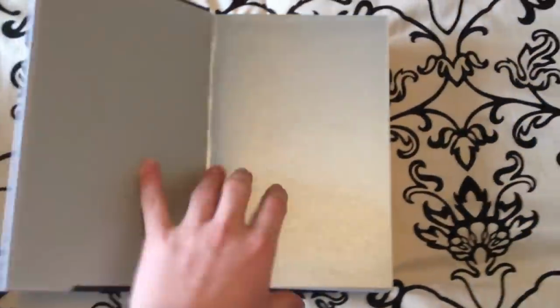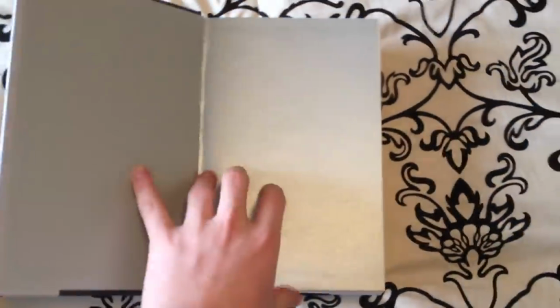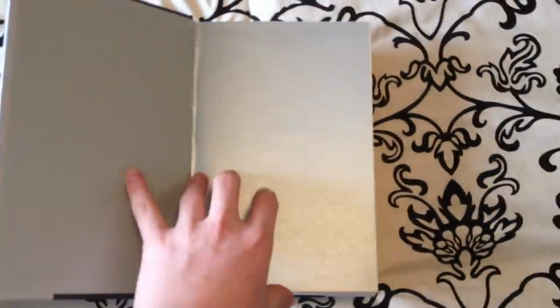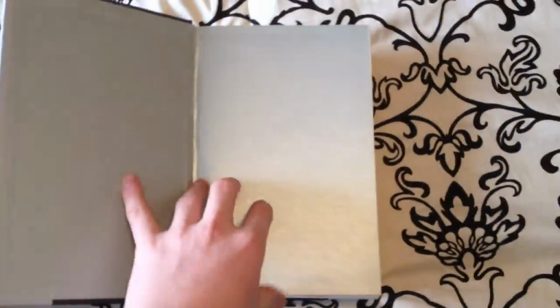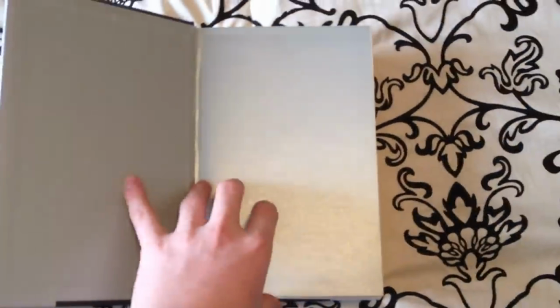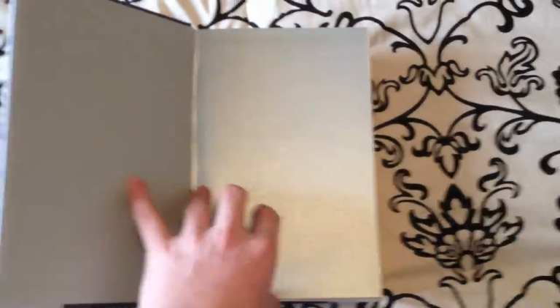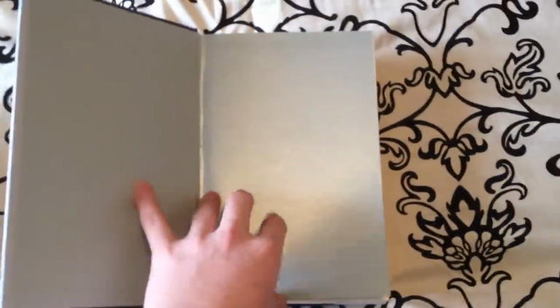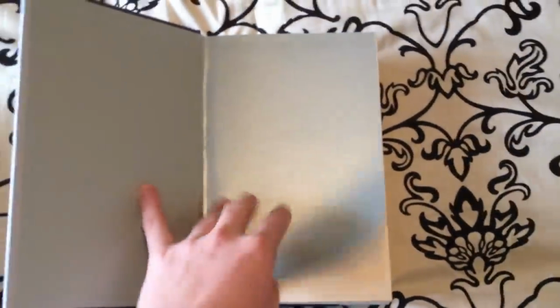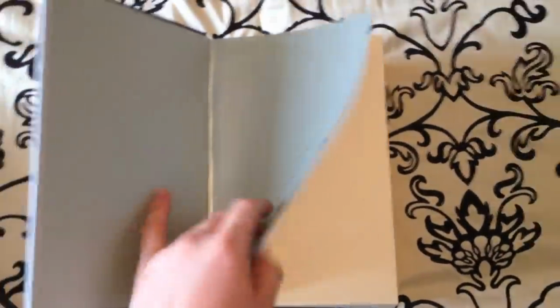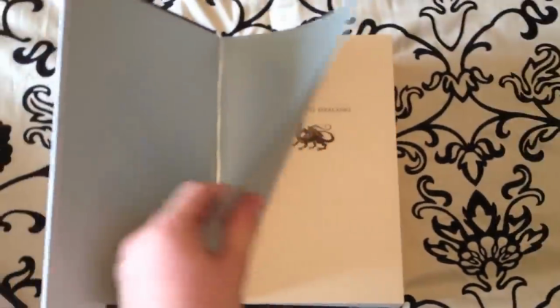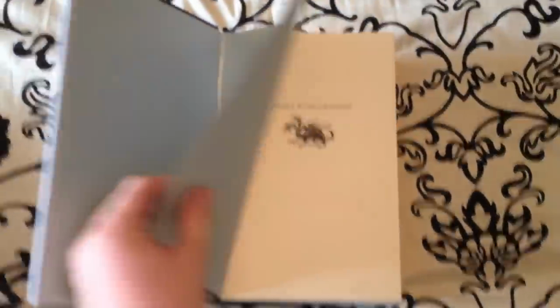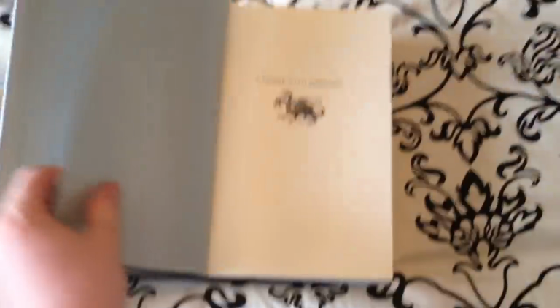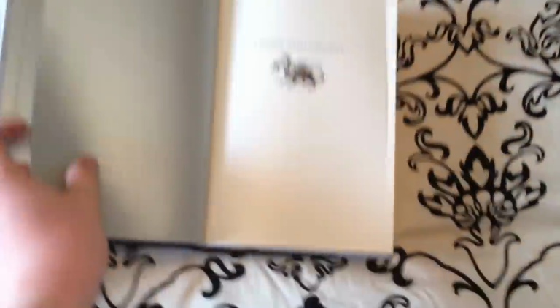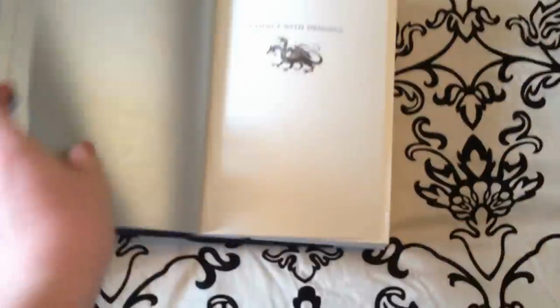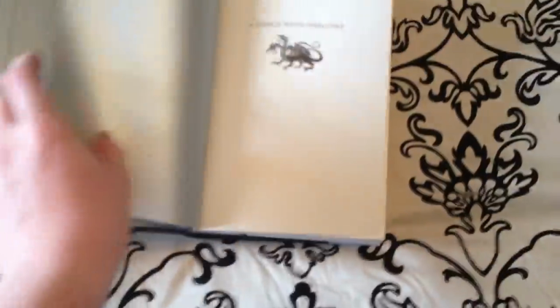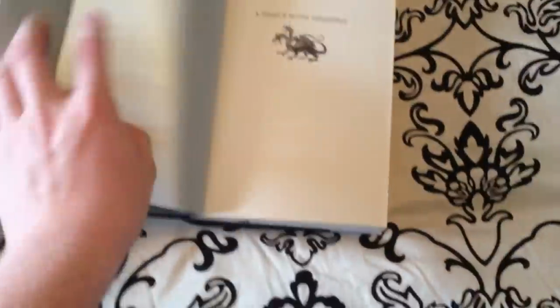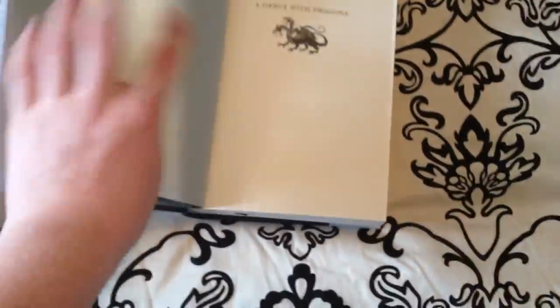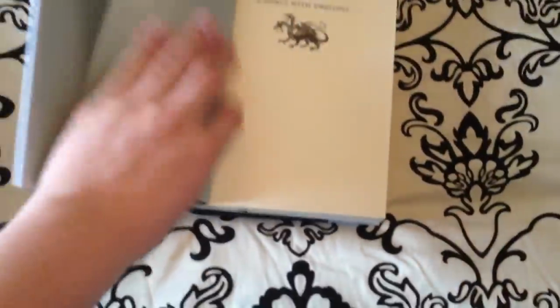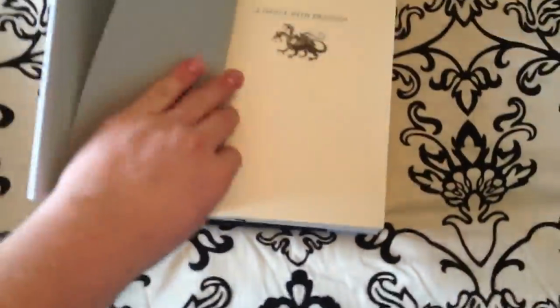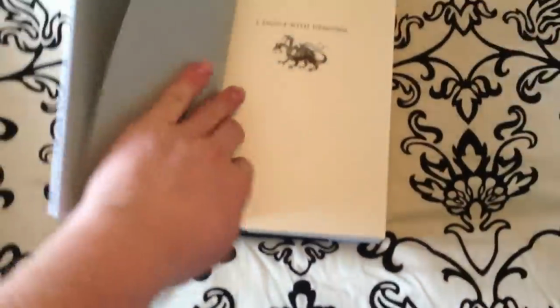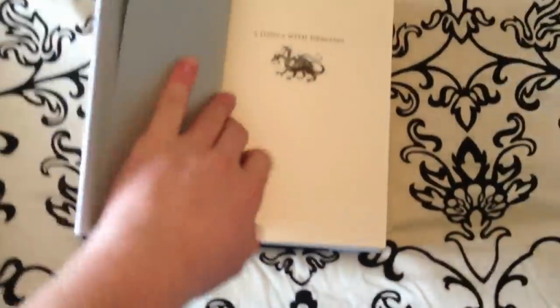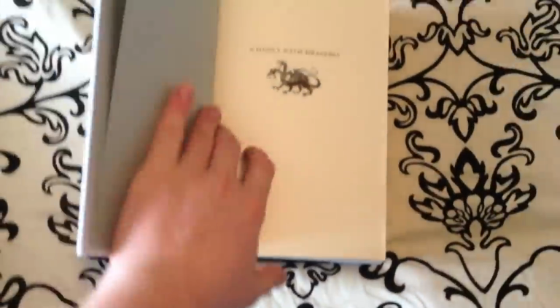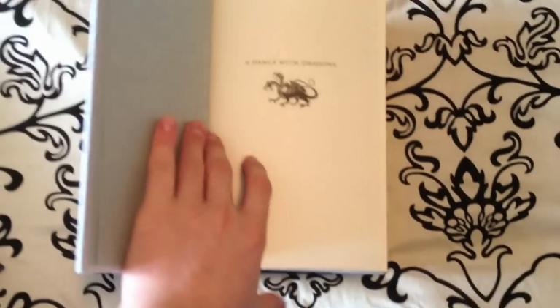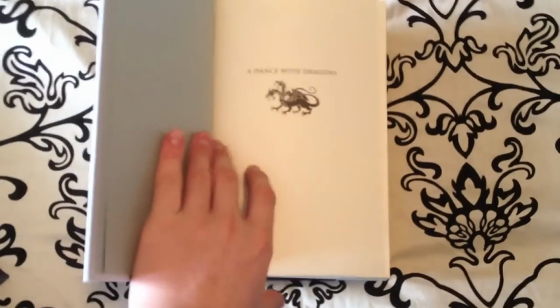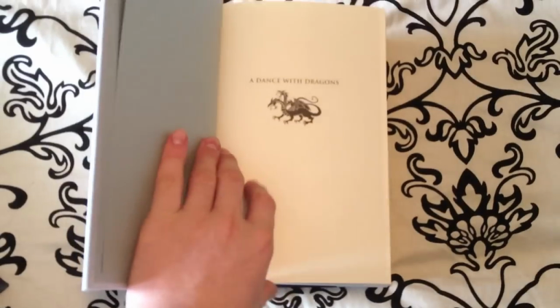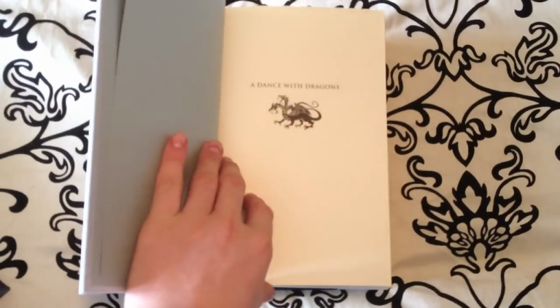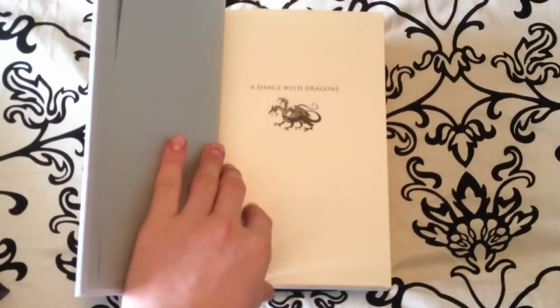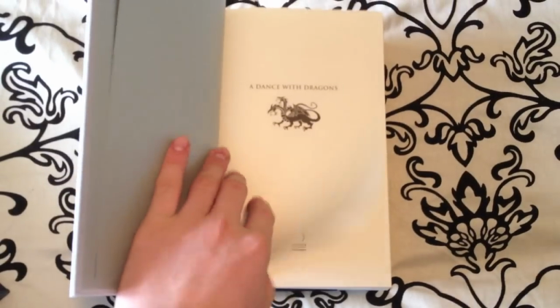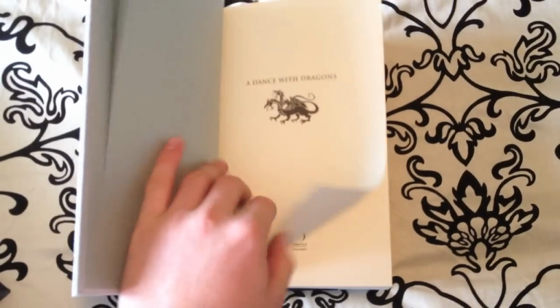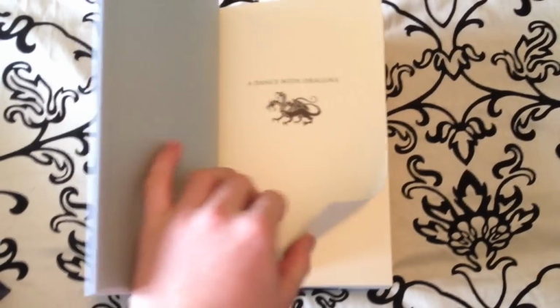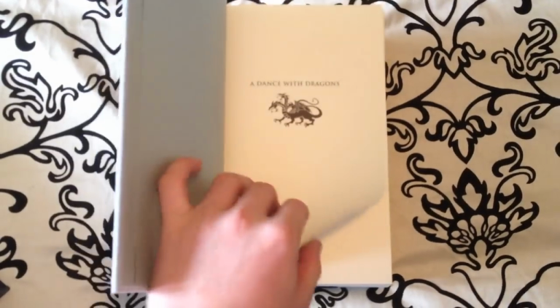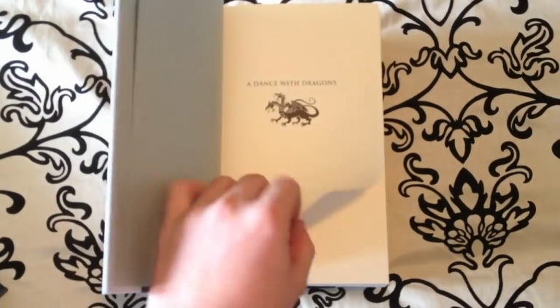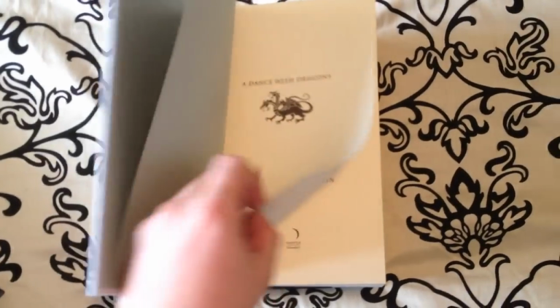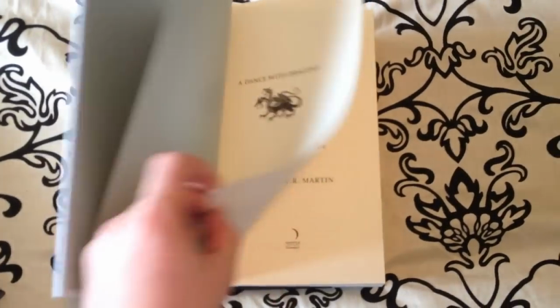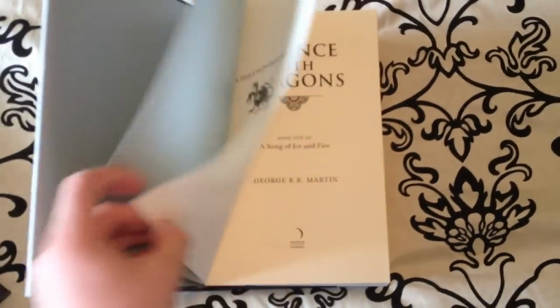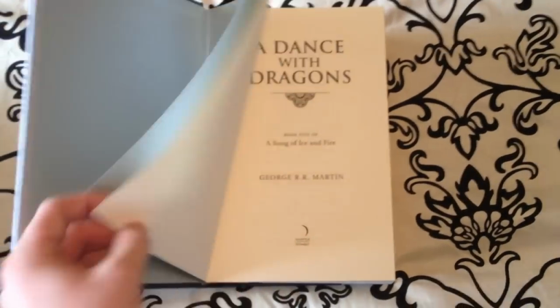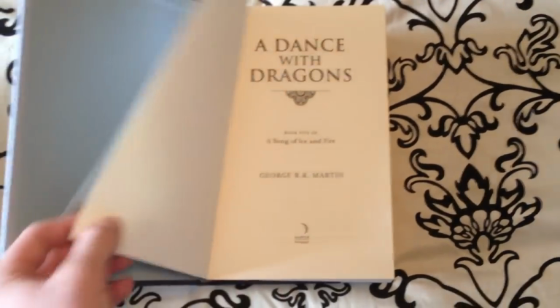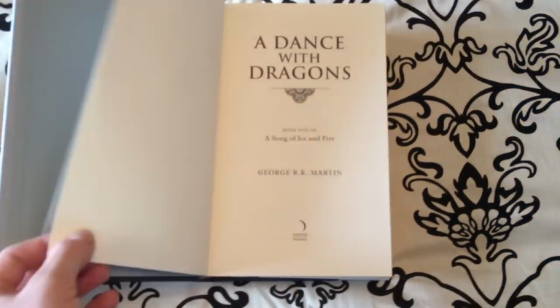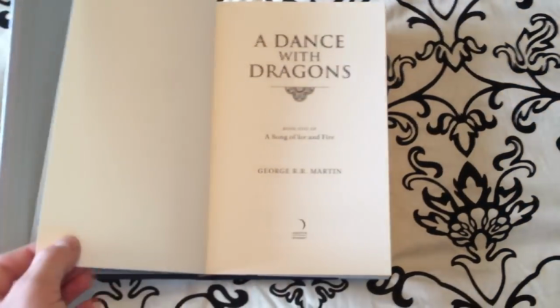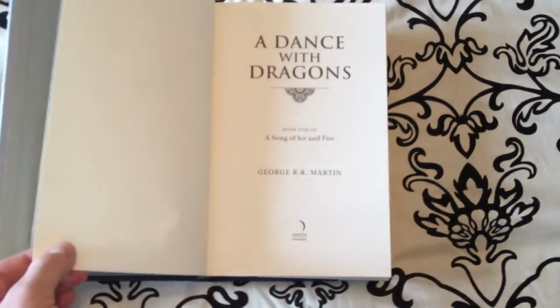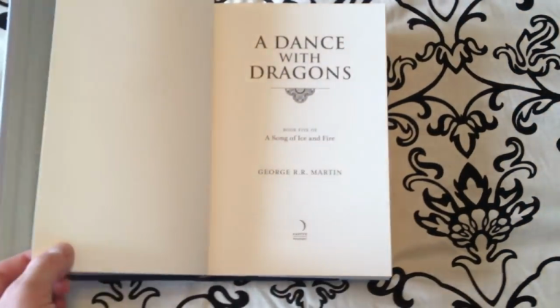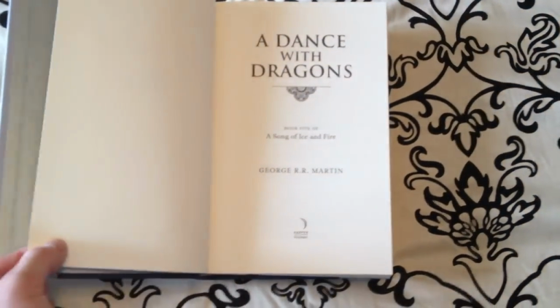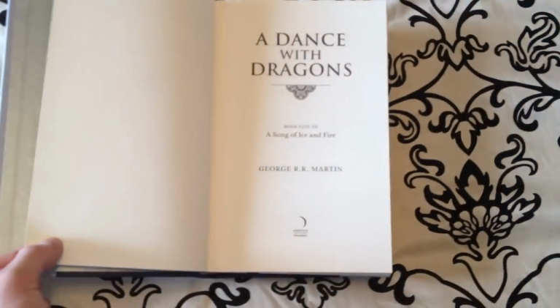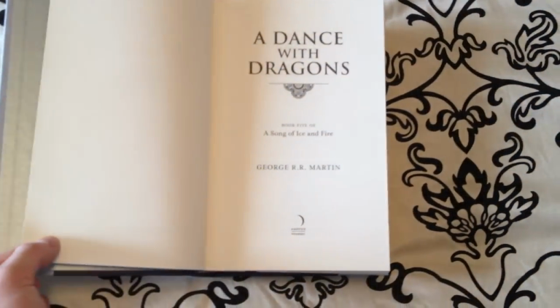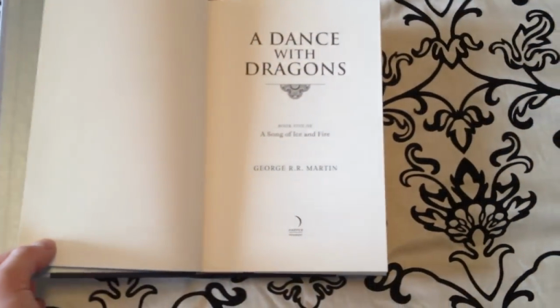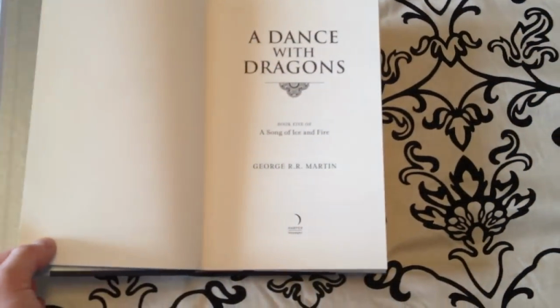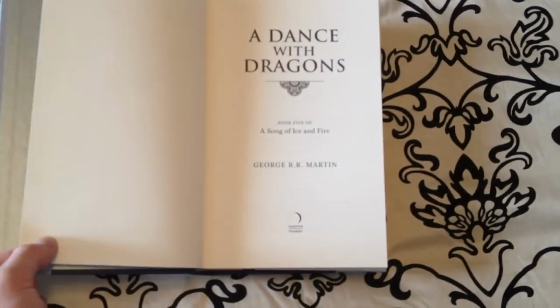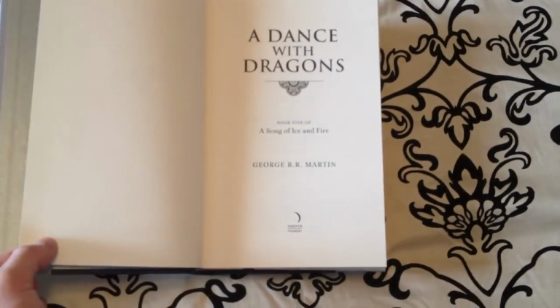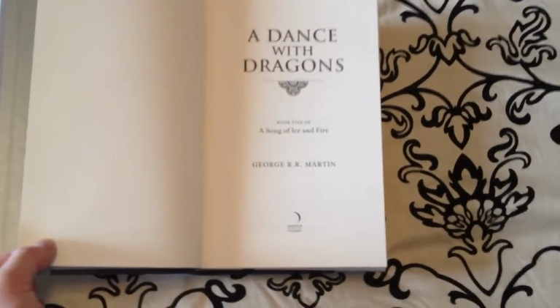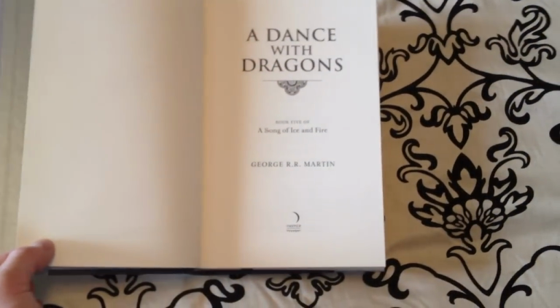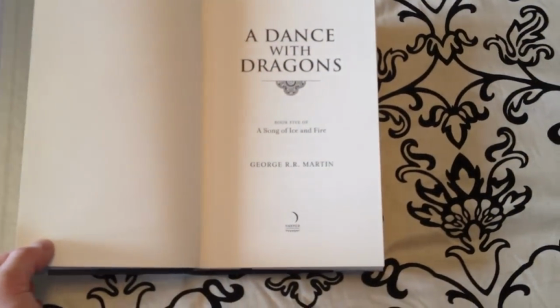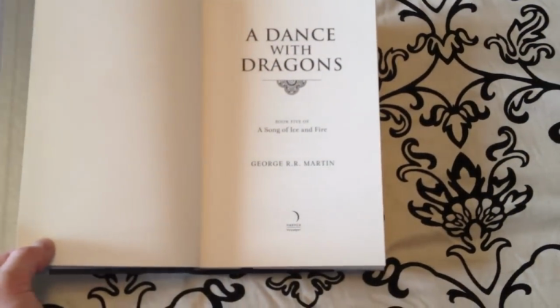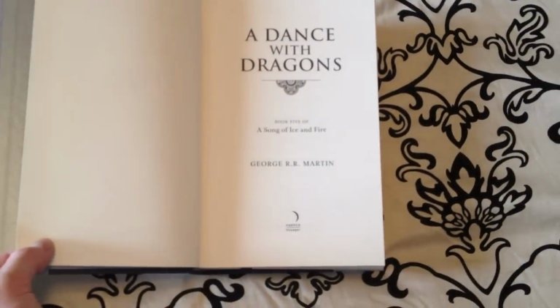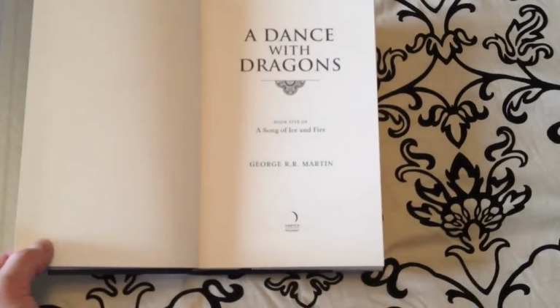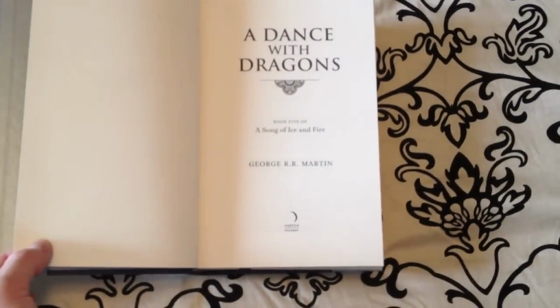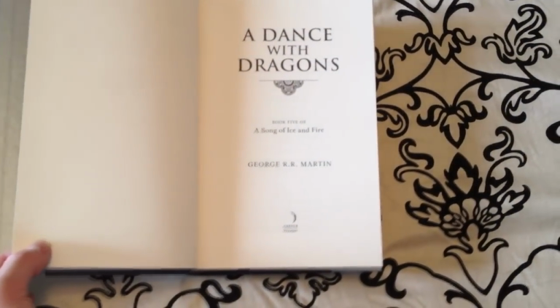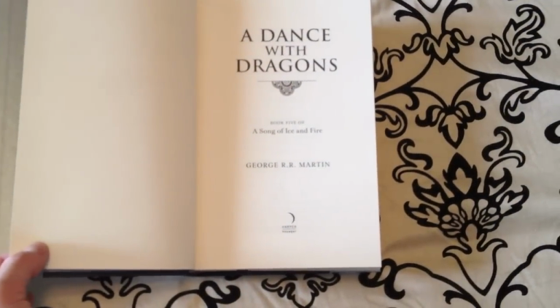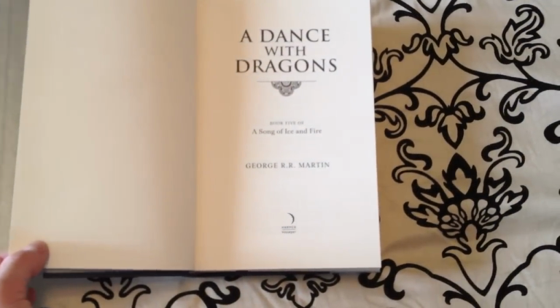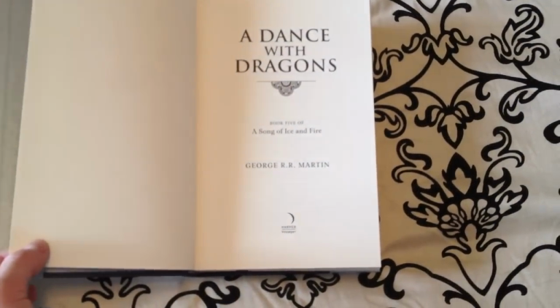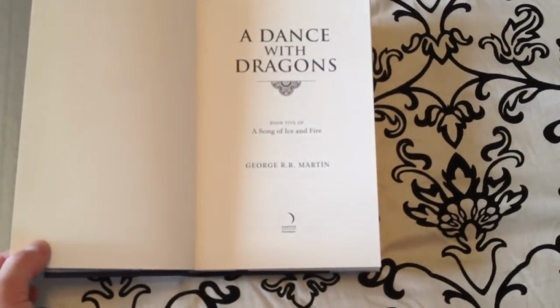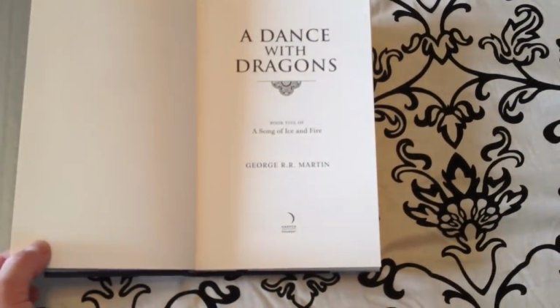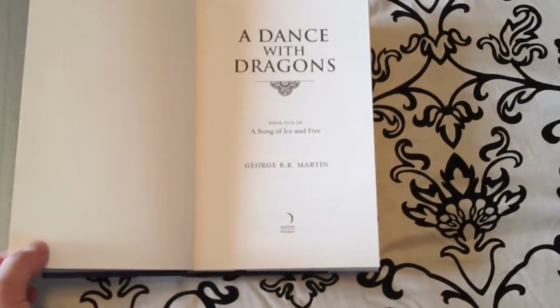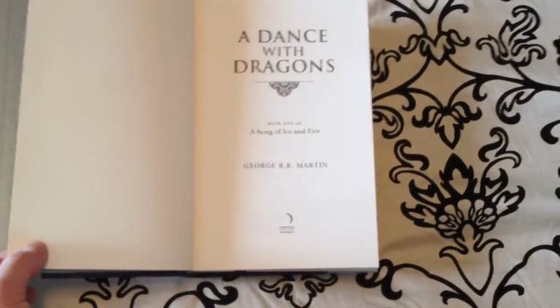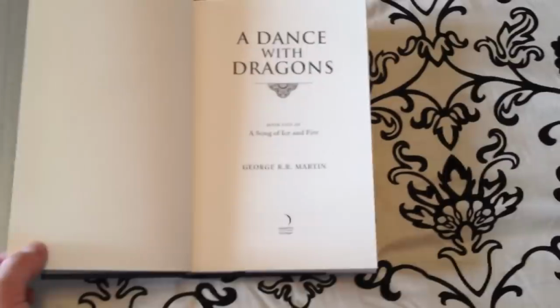The inside doesn't have the maps like A Clash of Kings does. You'll see the plain front cover here.